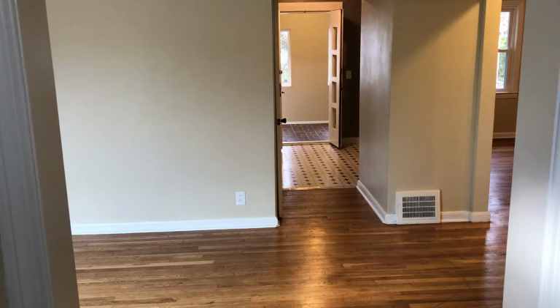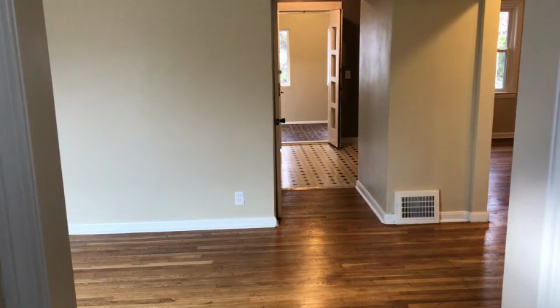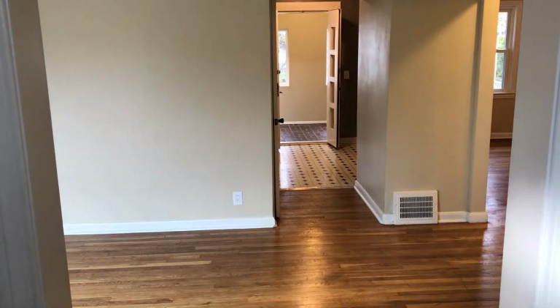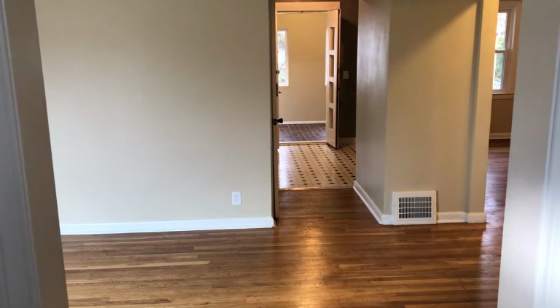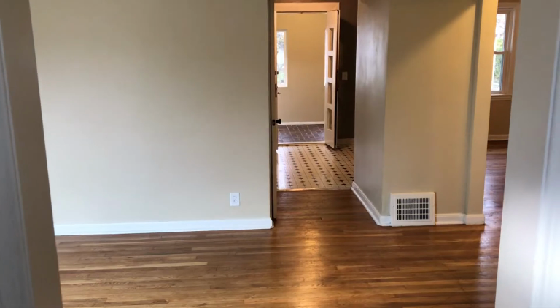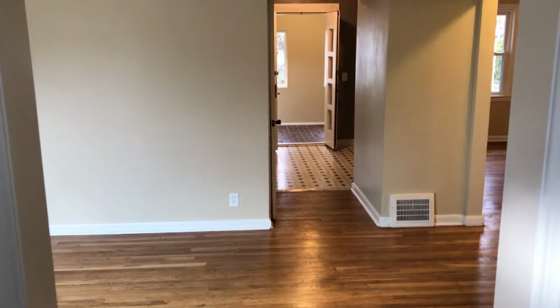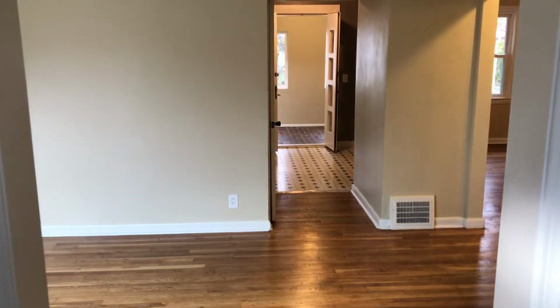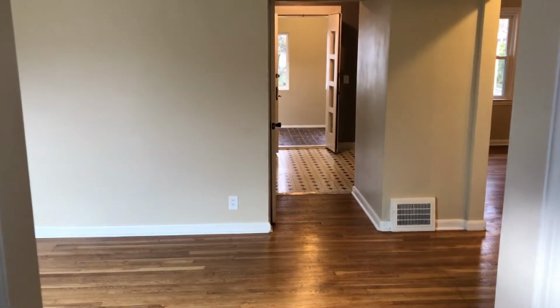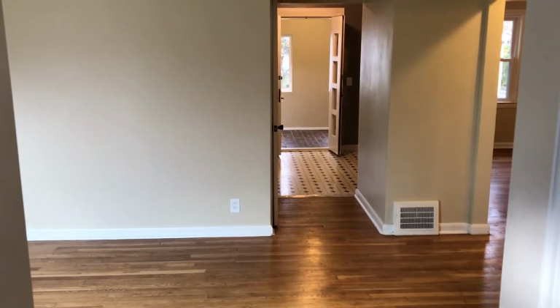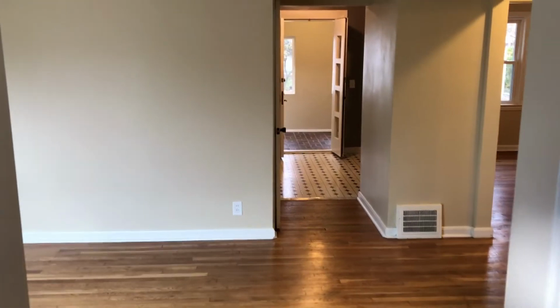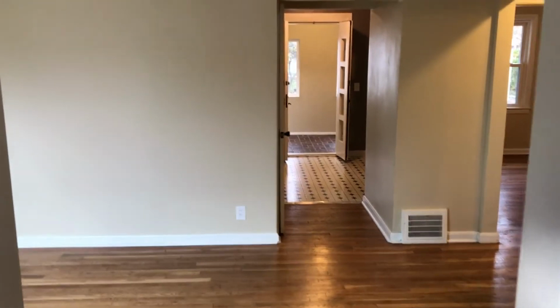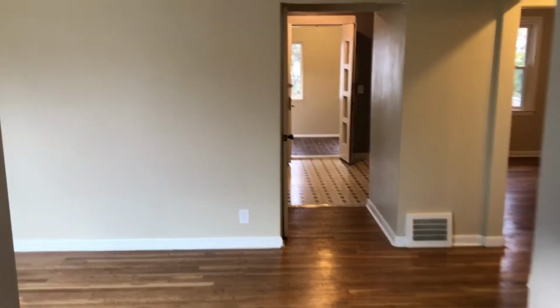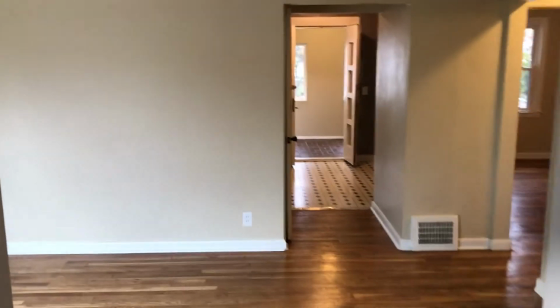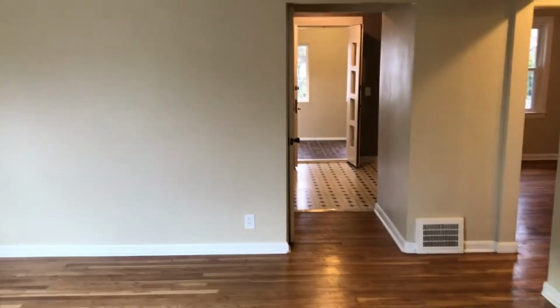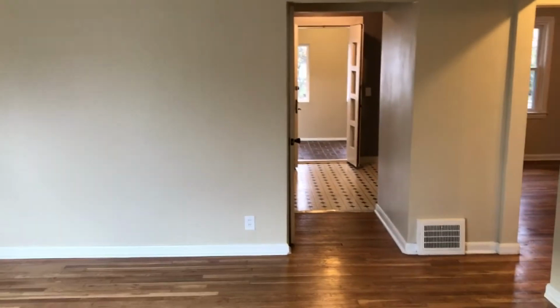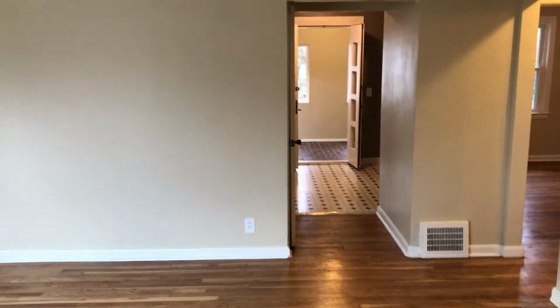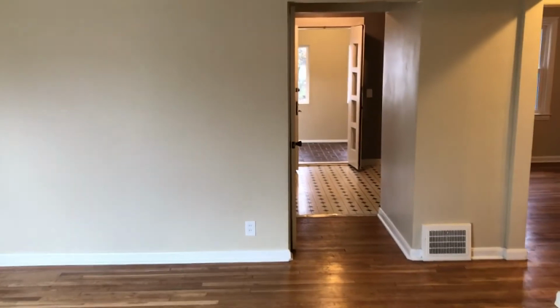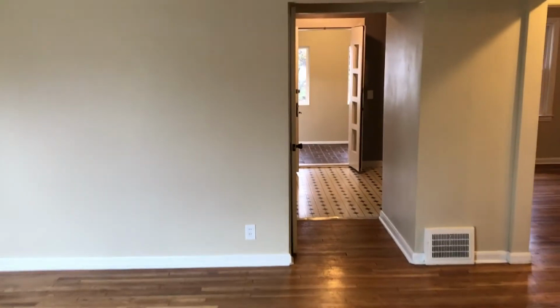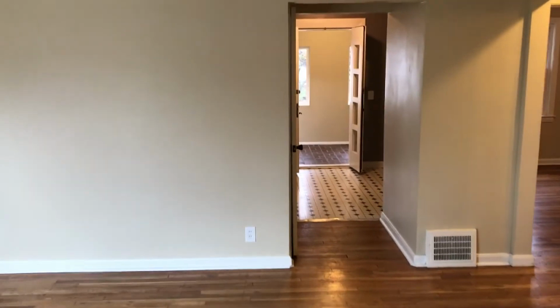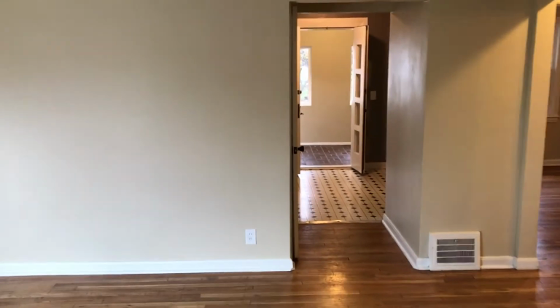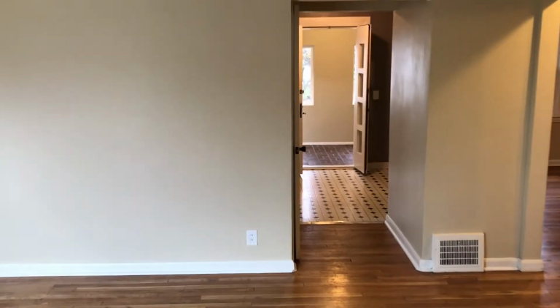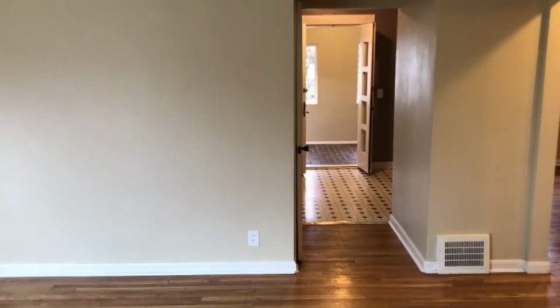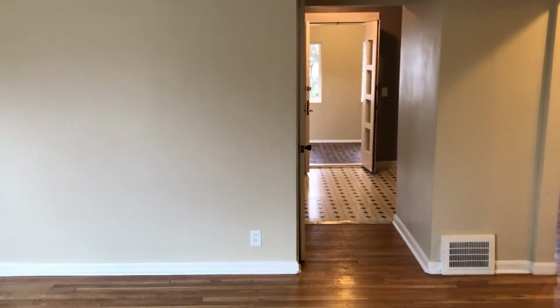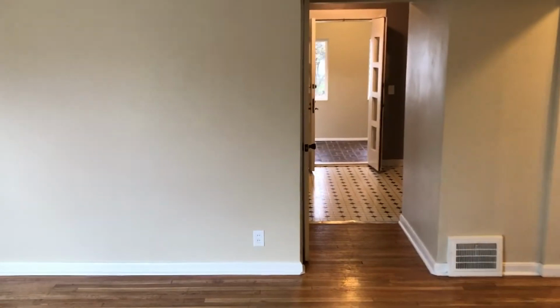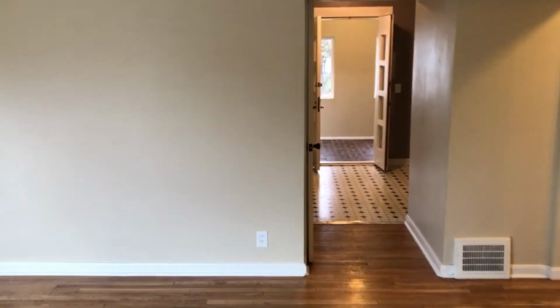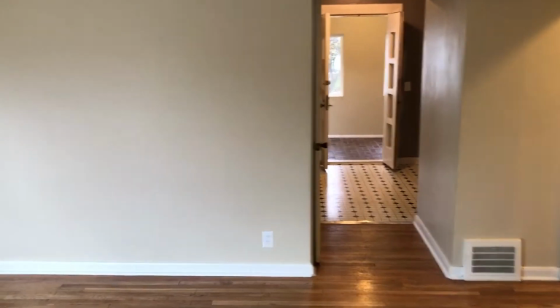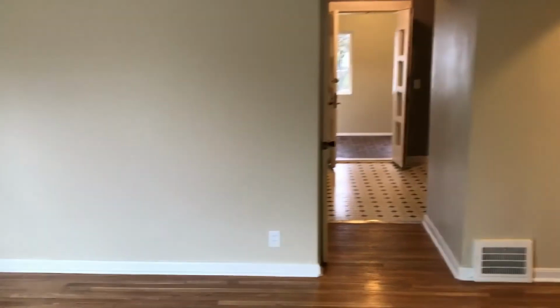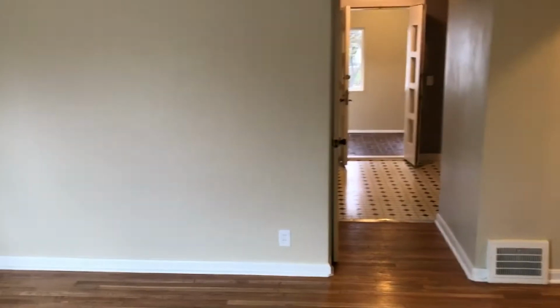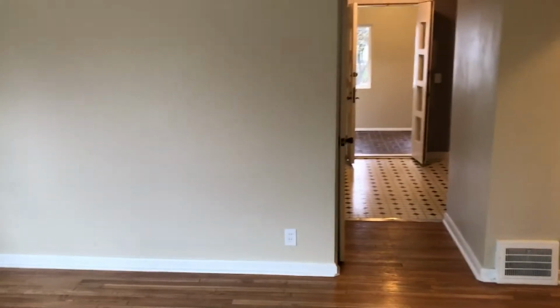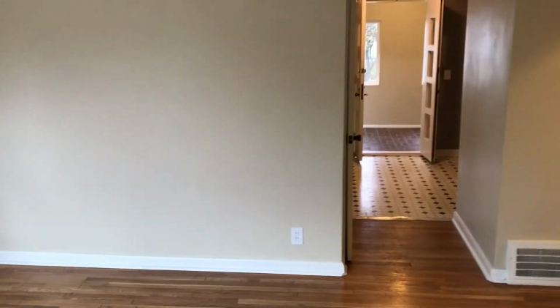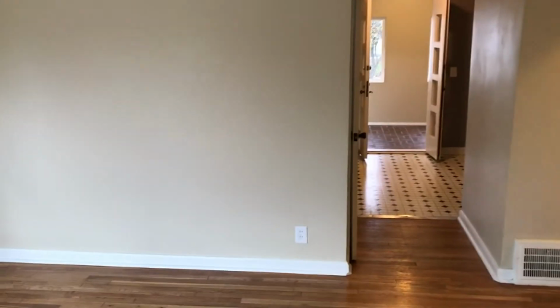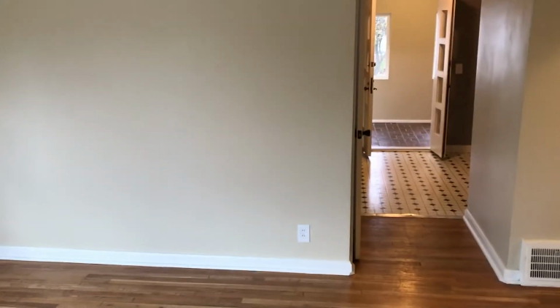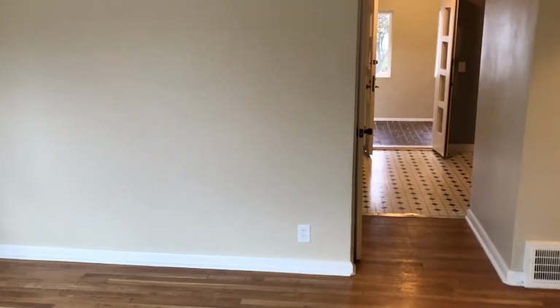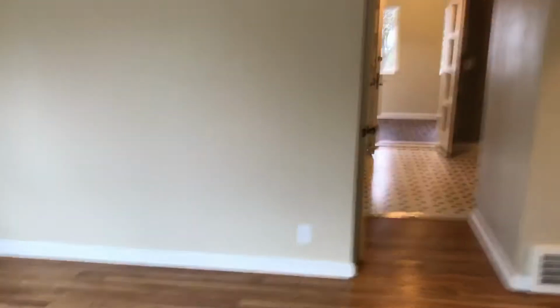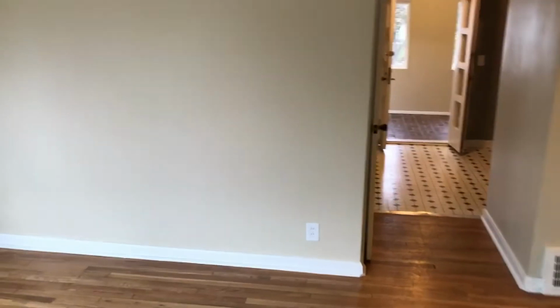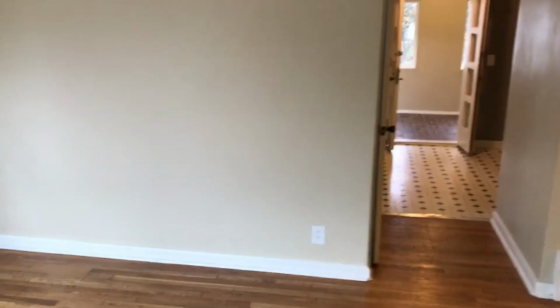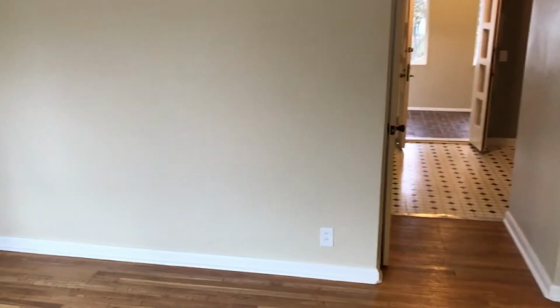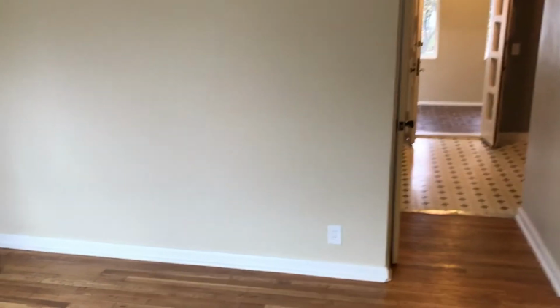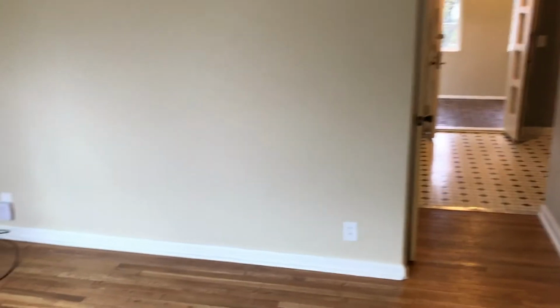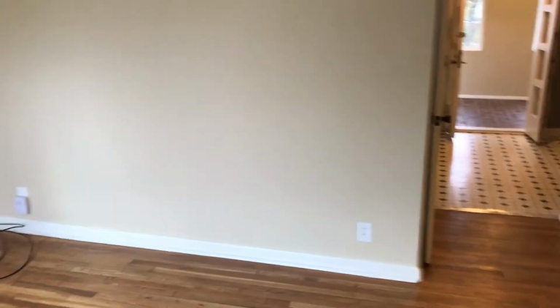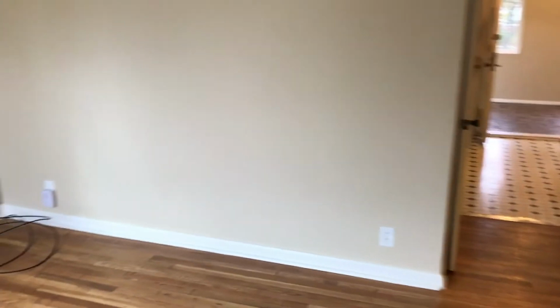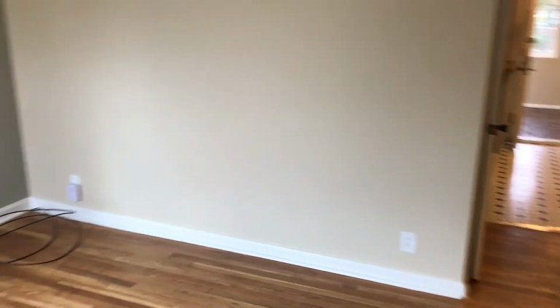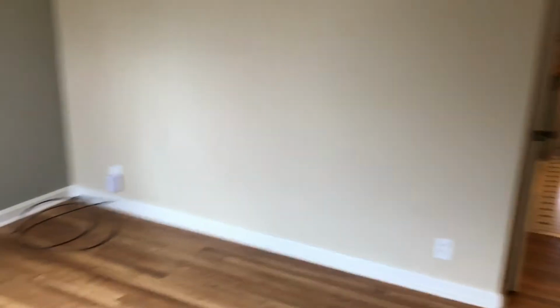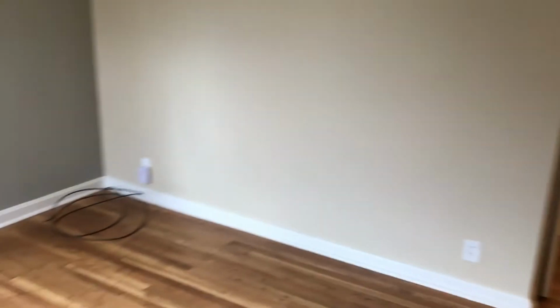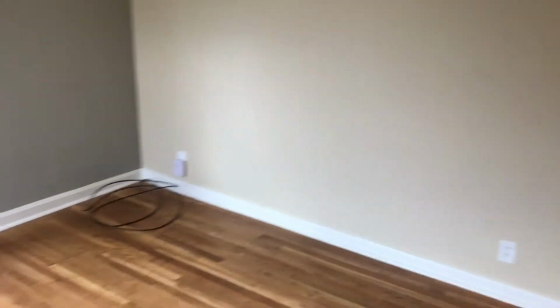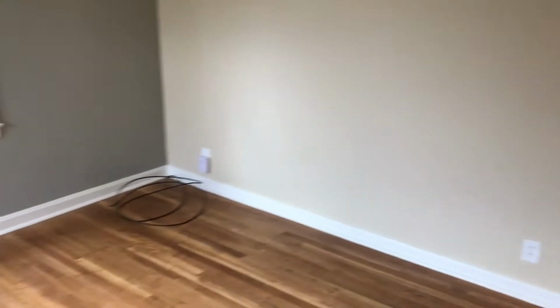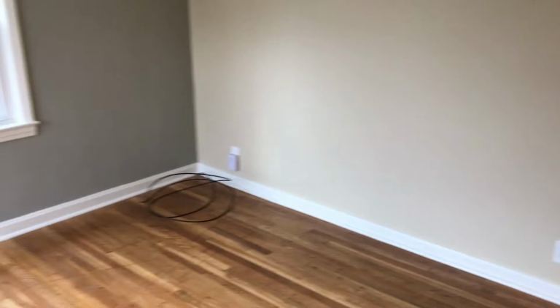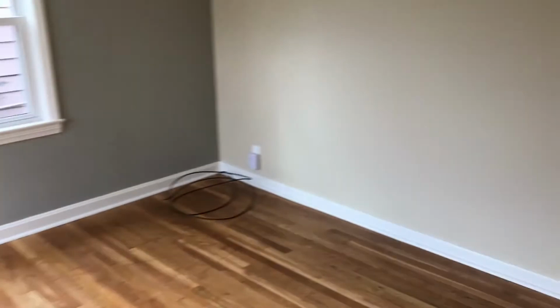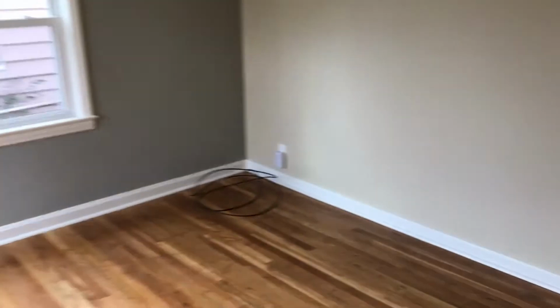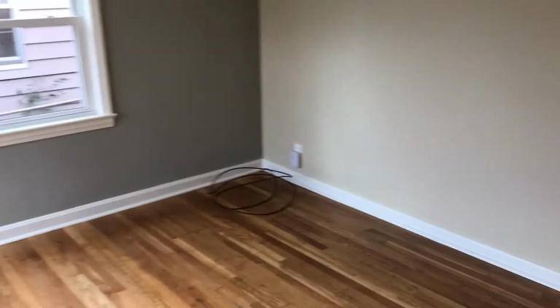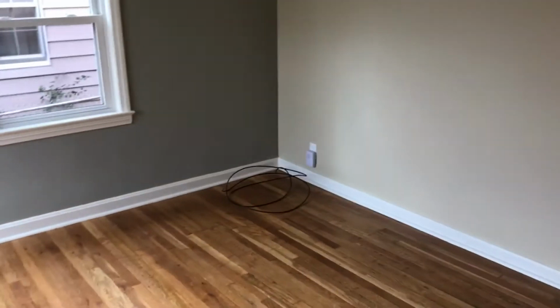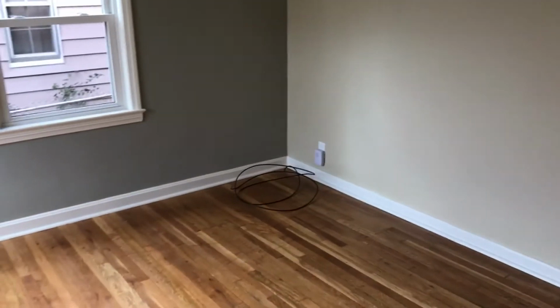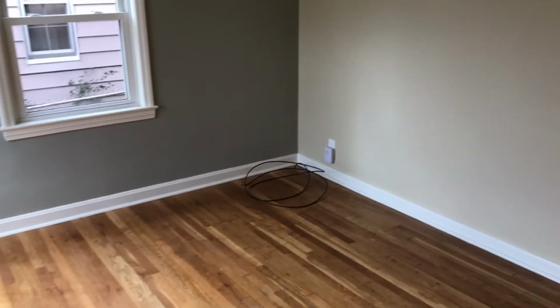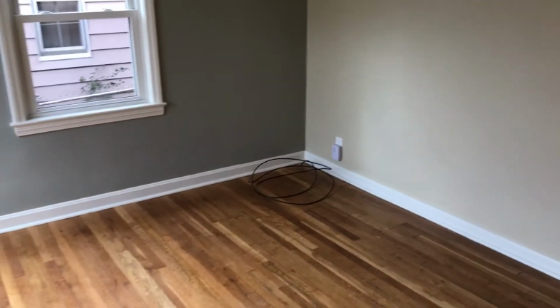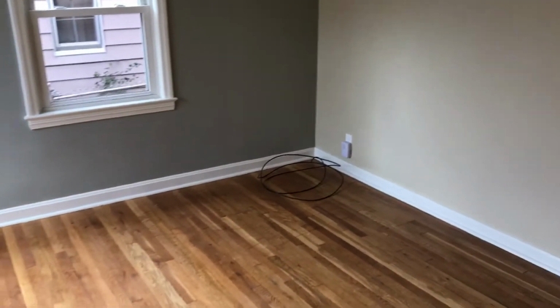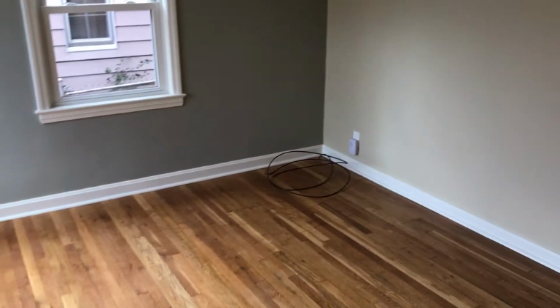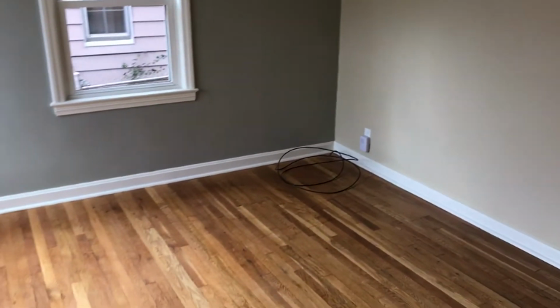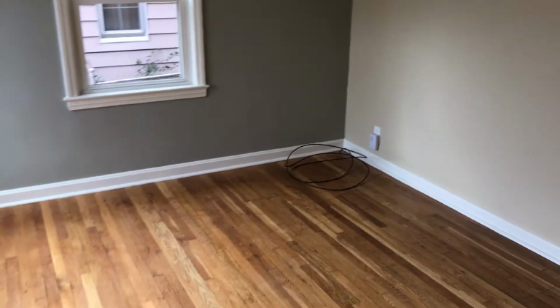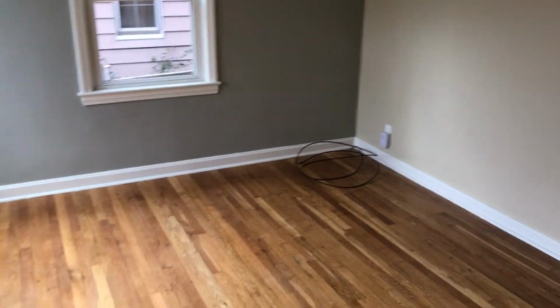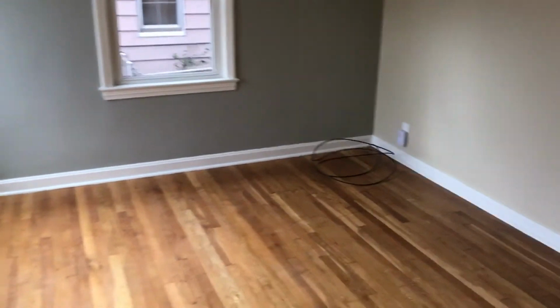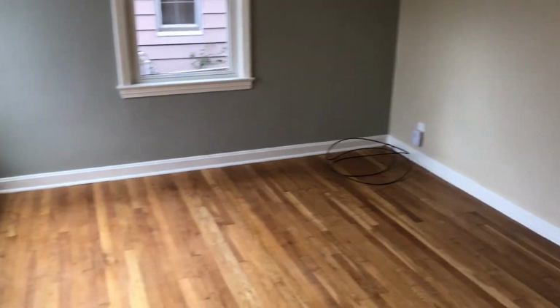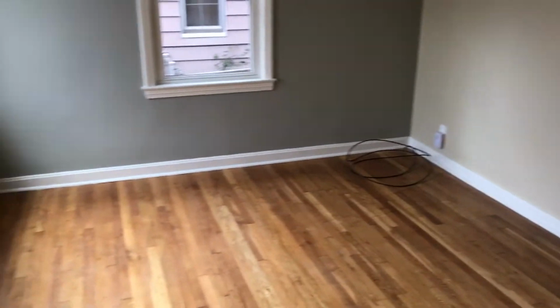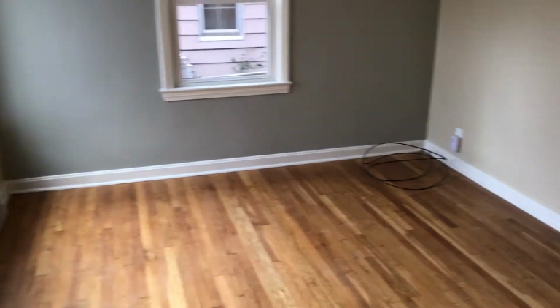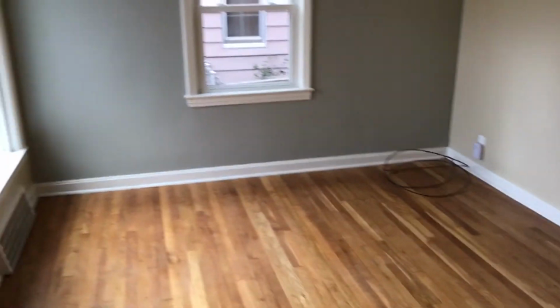Hello, we're here at 4061 Bayard in South Euclid. I'm going to give you a tour of this lovely home.